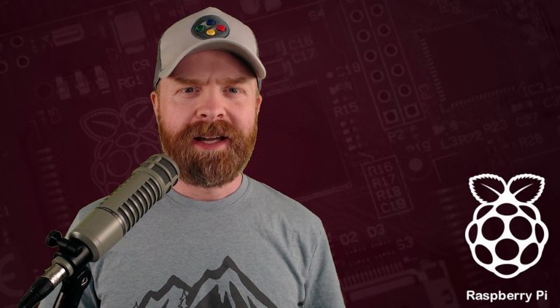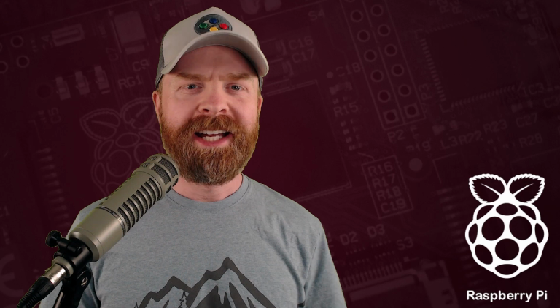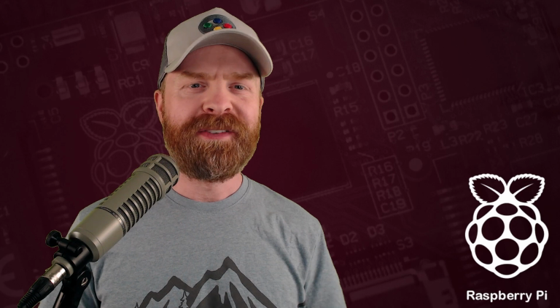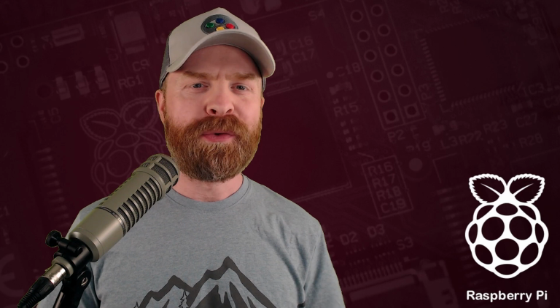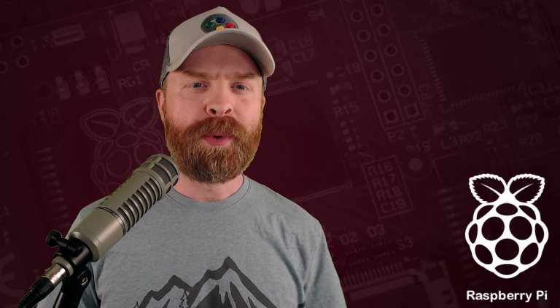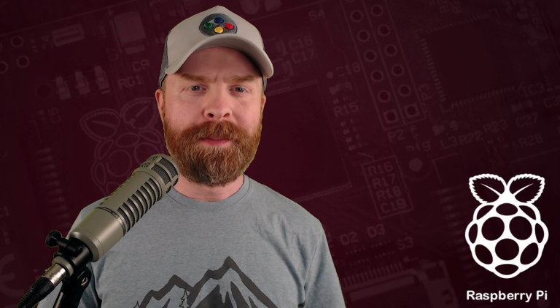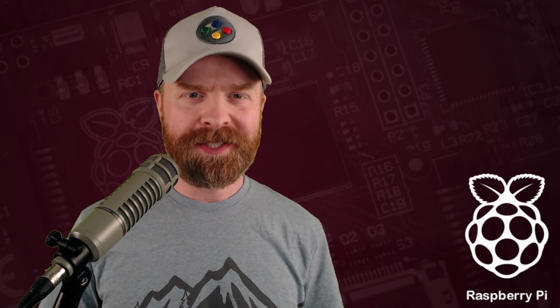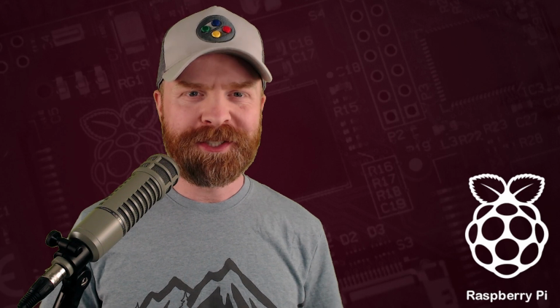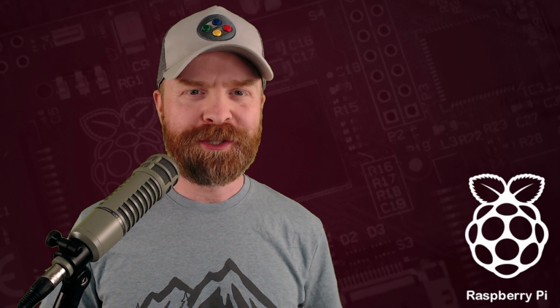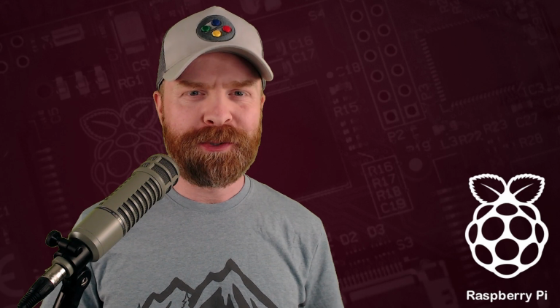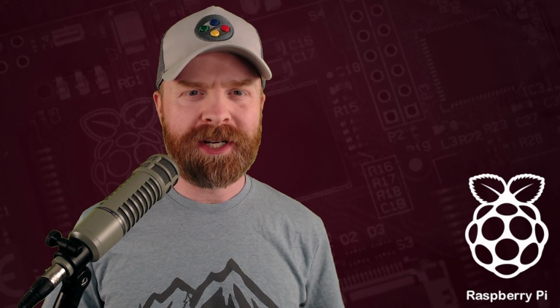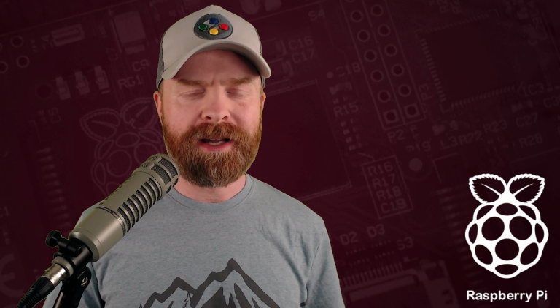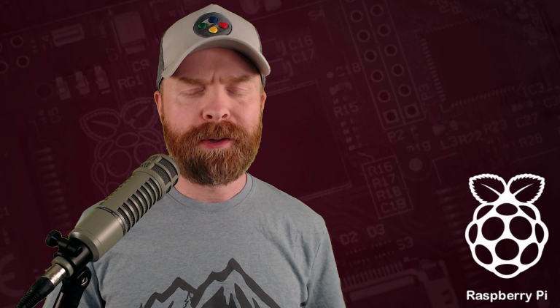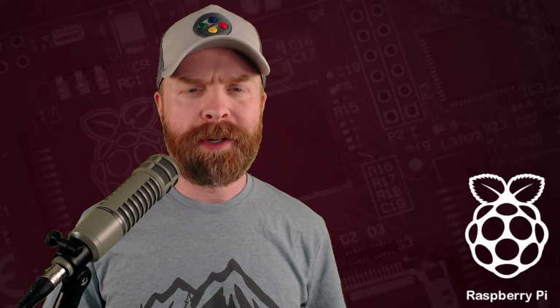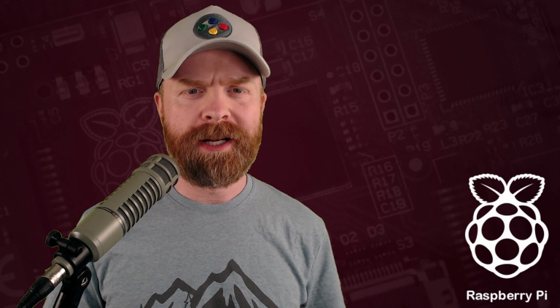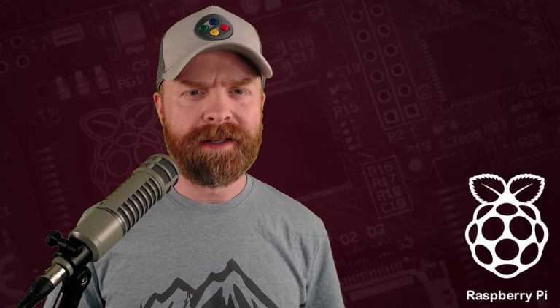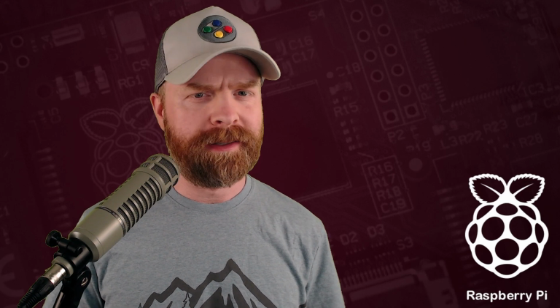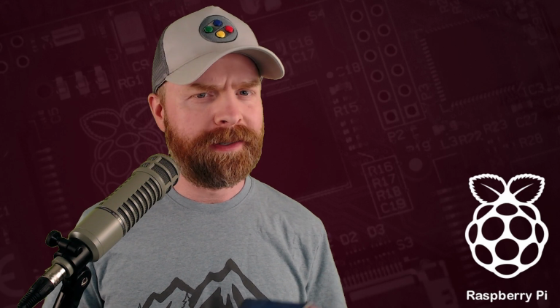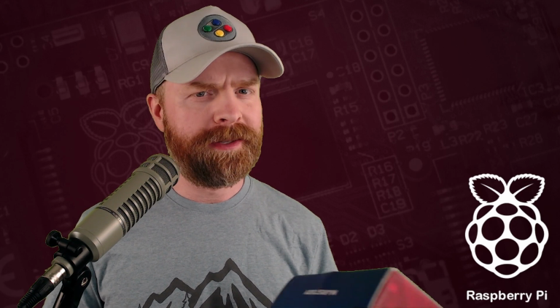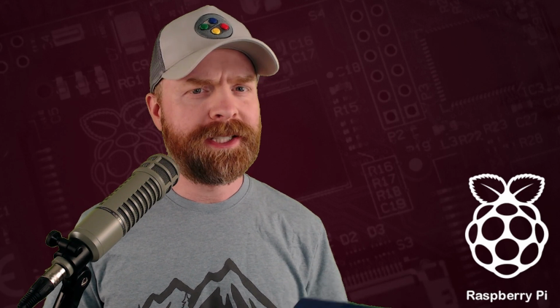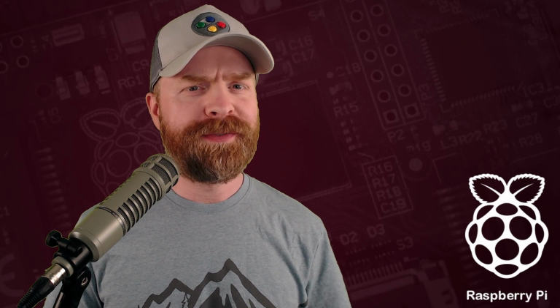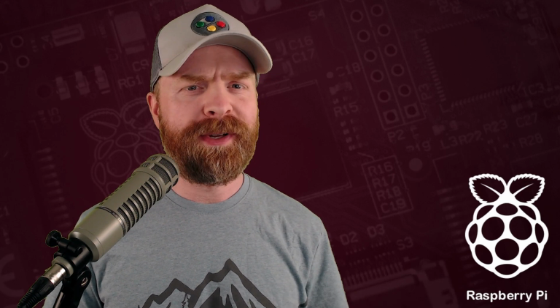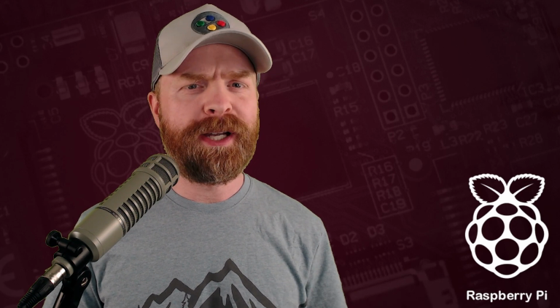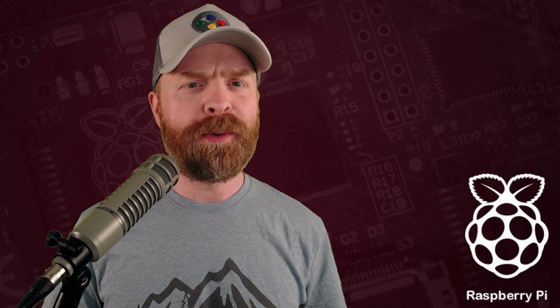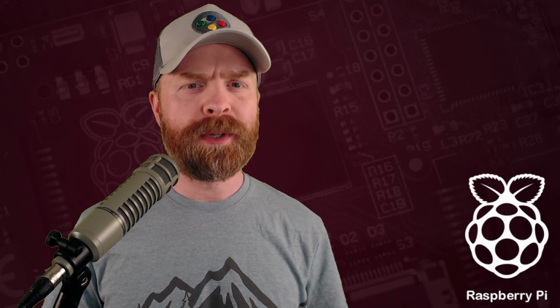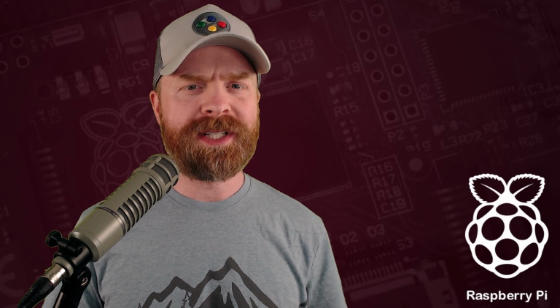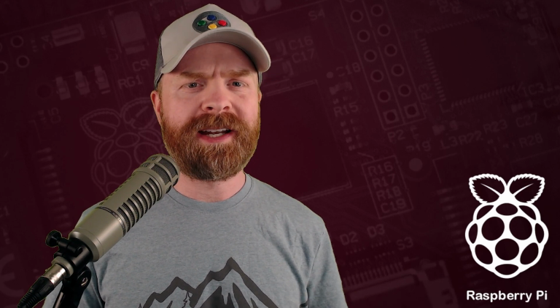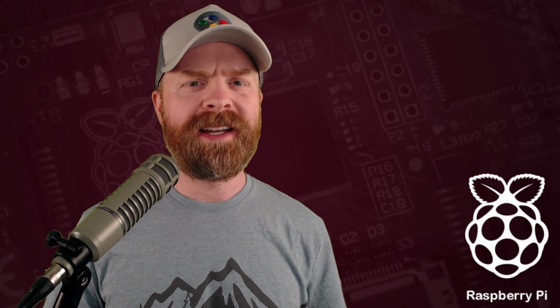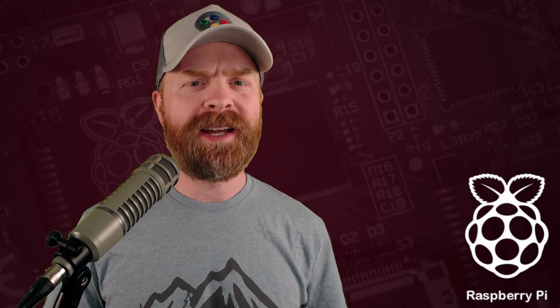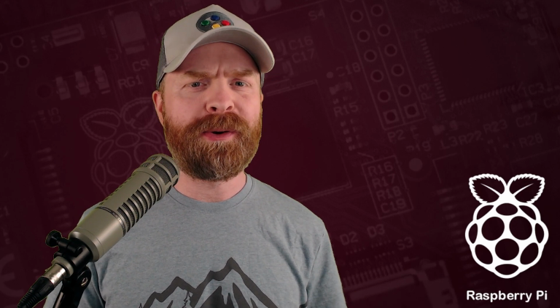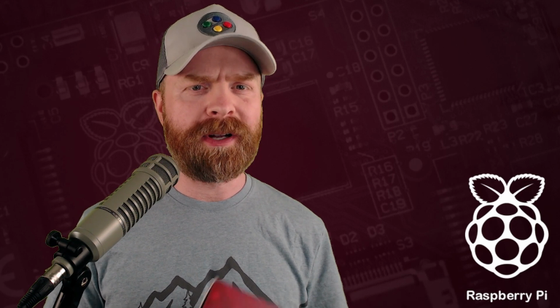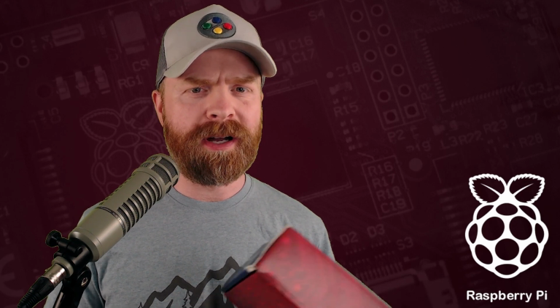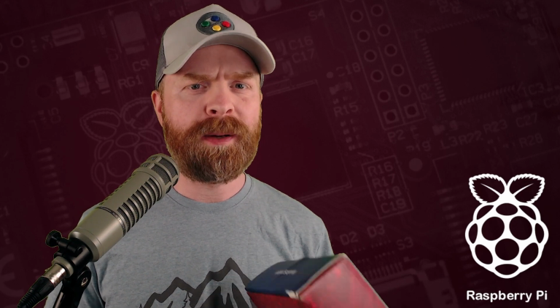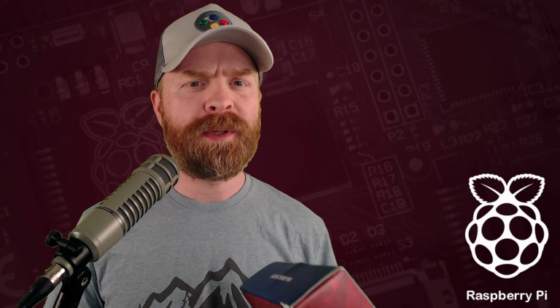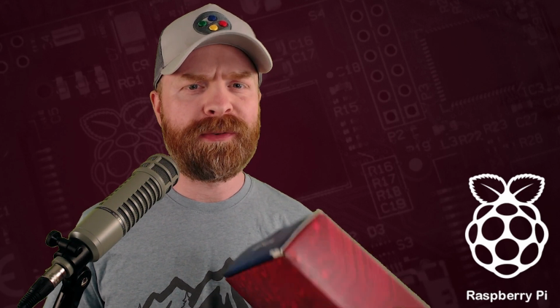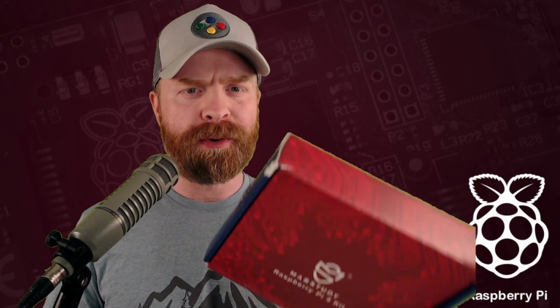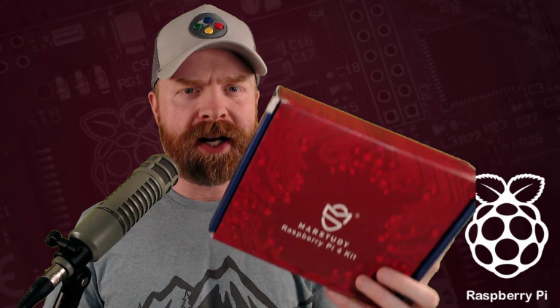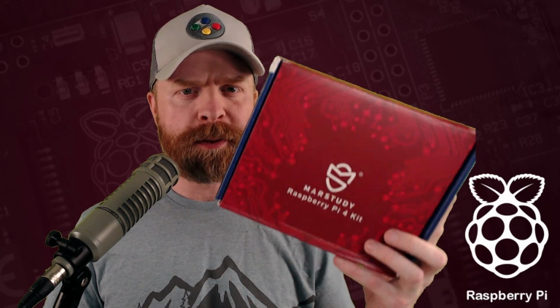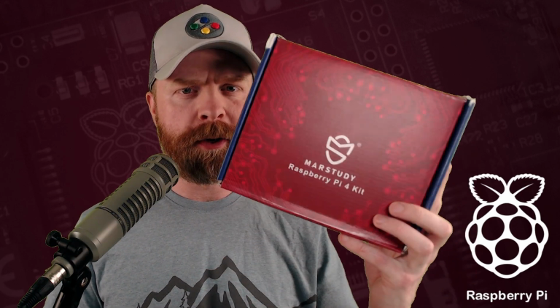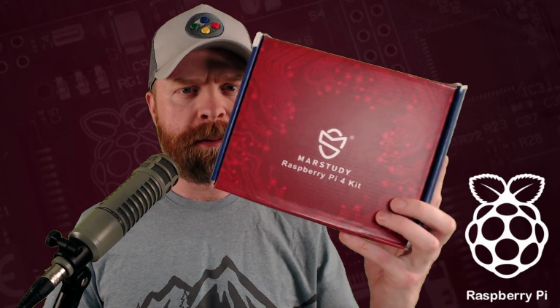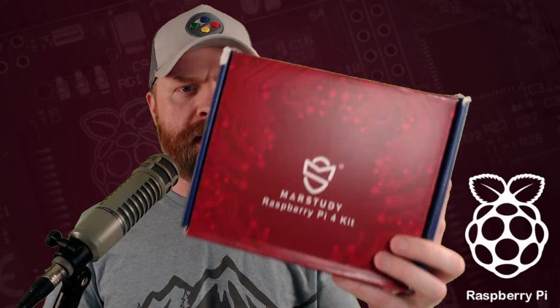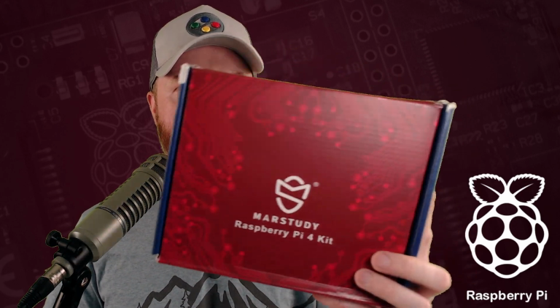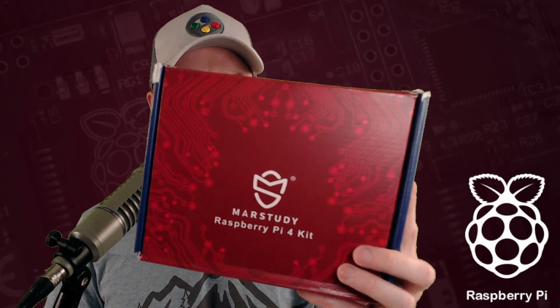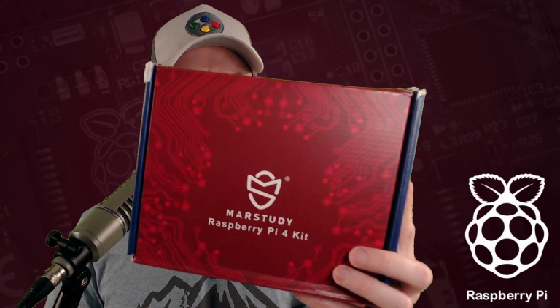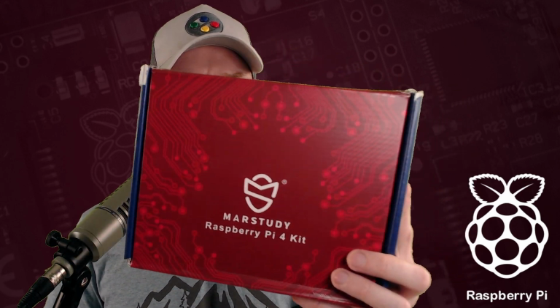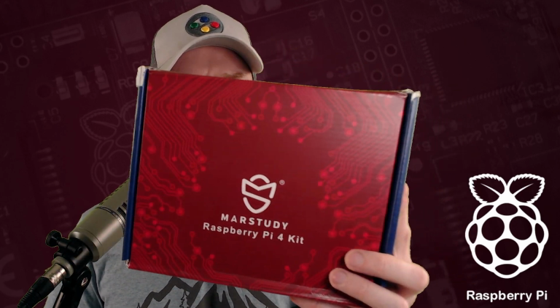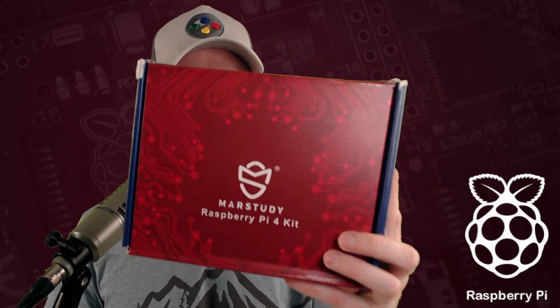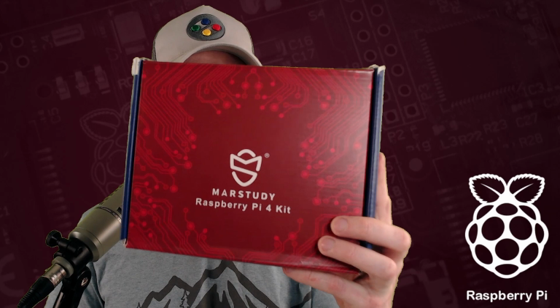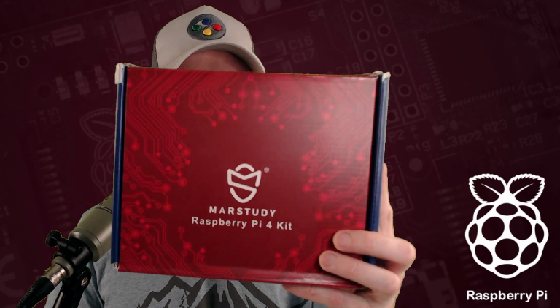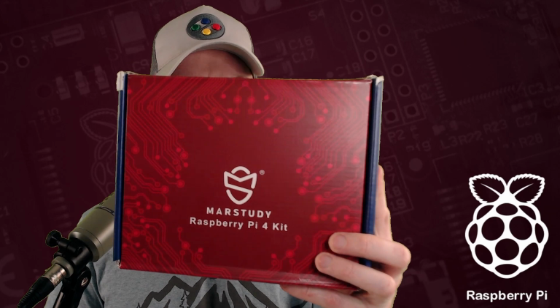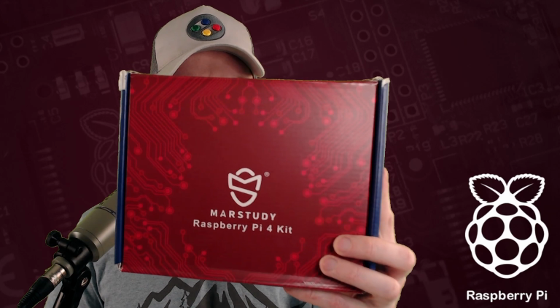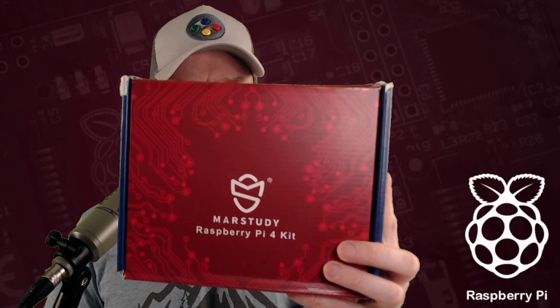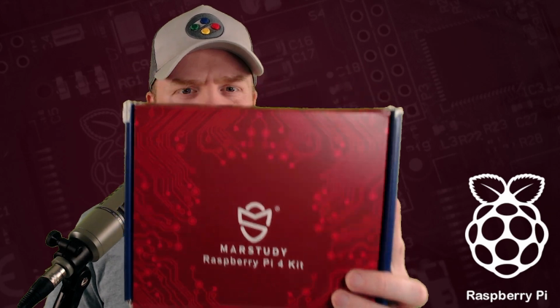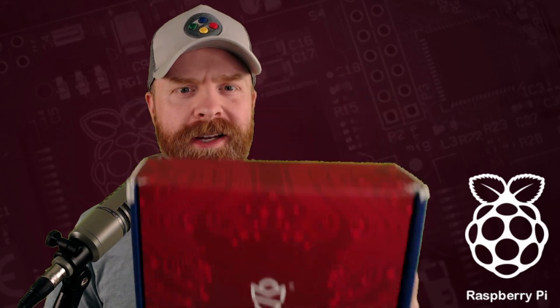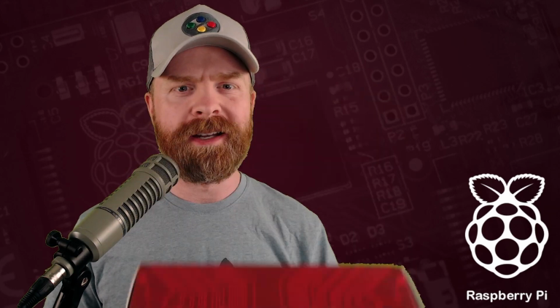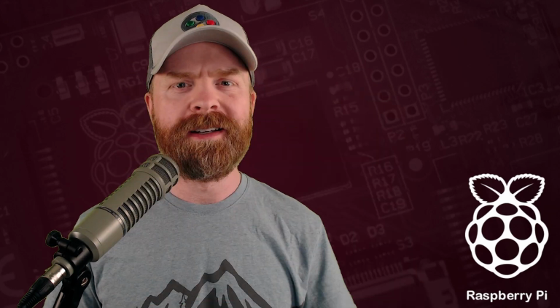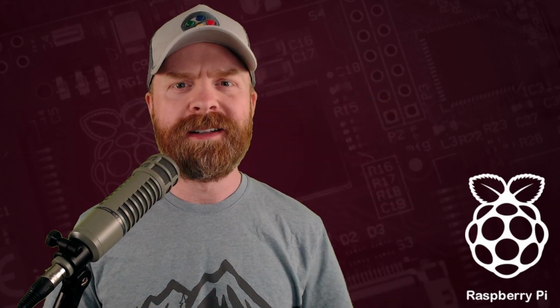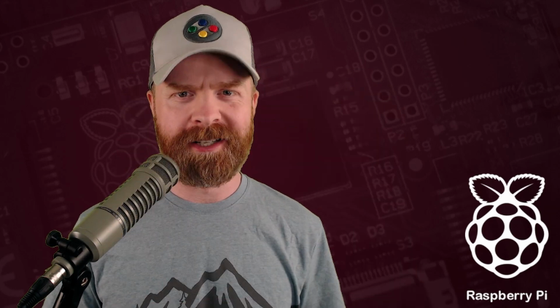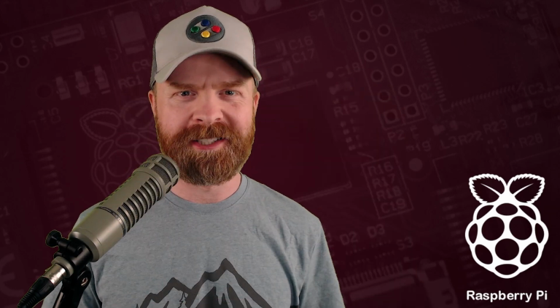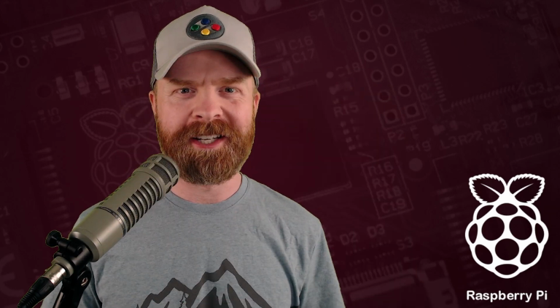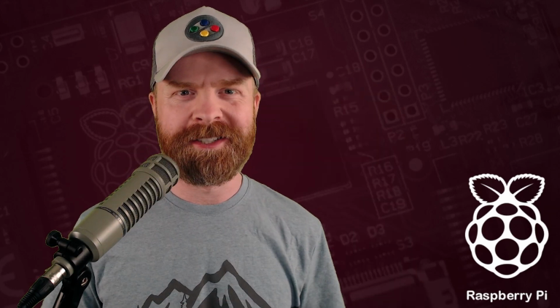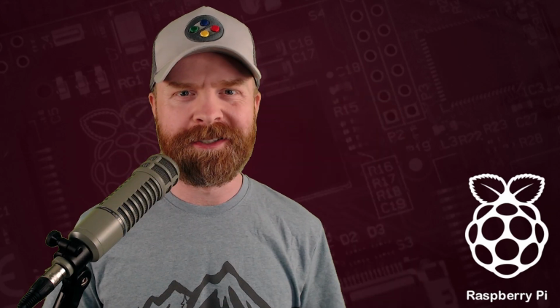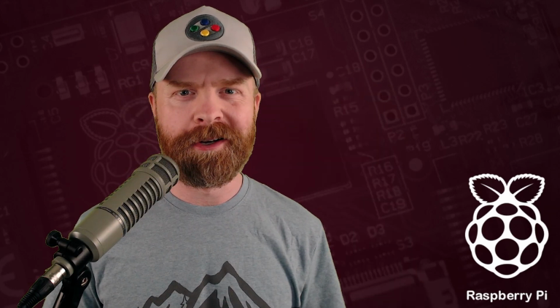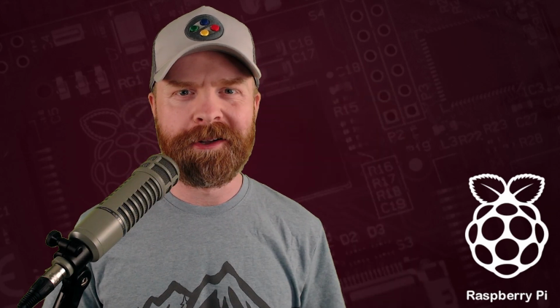Hey everyone, Mr. Sujano here. In this video we're checking out a couple of Raspberry Pi 4 kits from Mars Study. Let's get started.